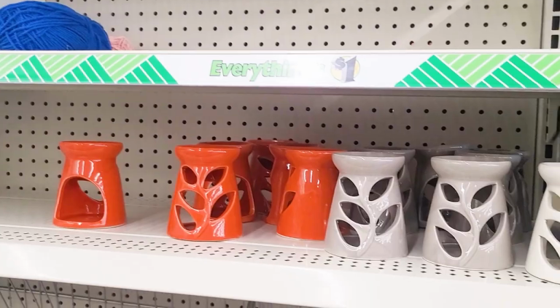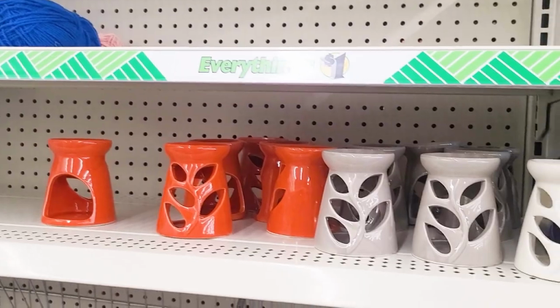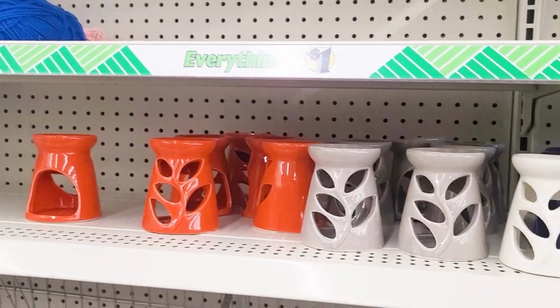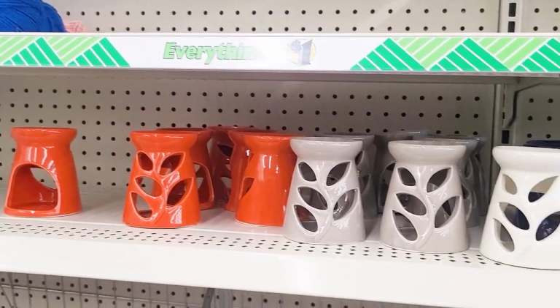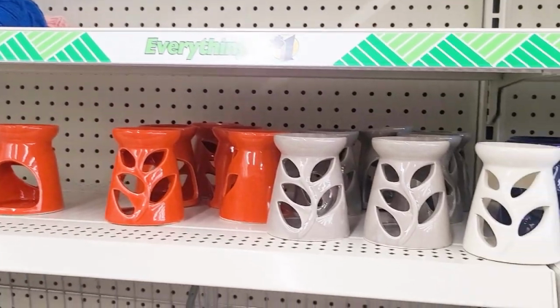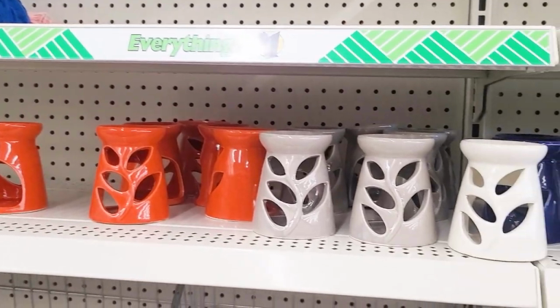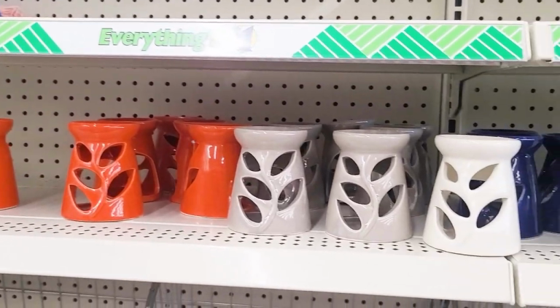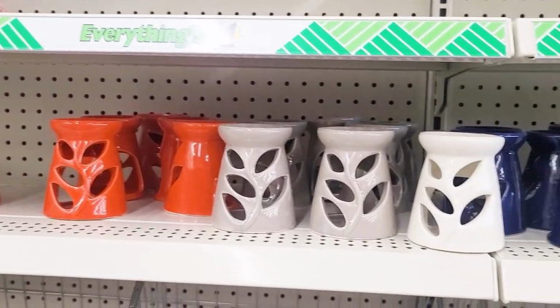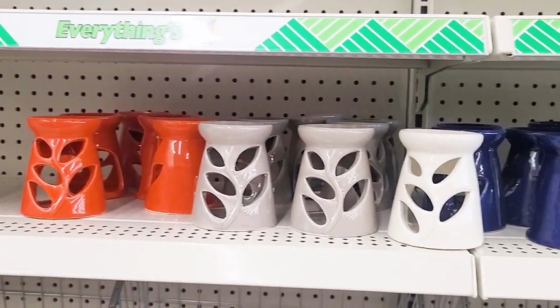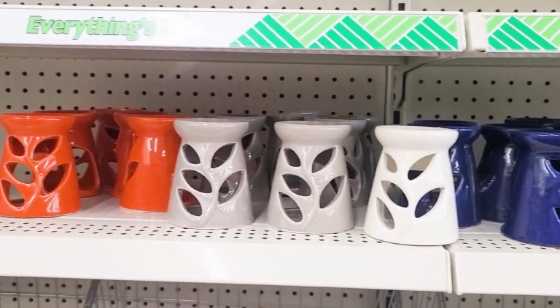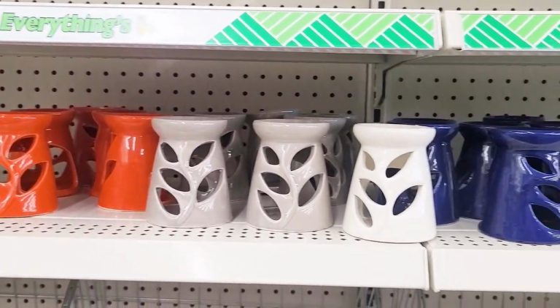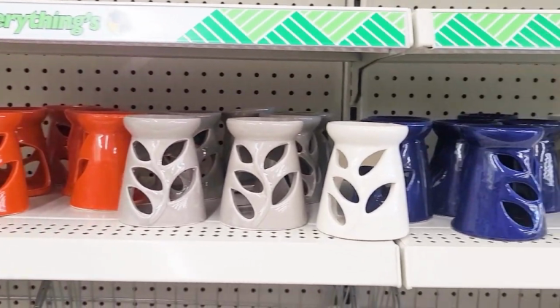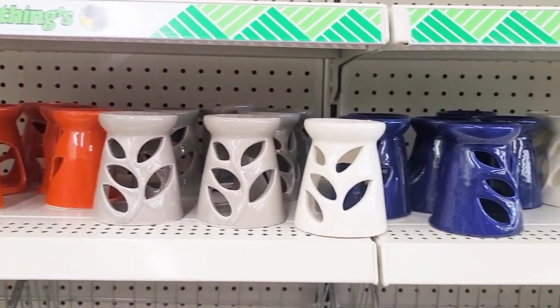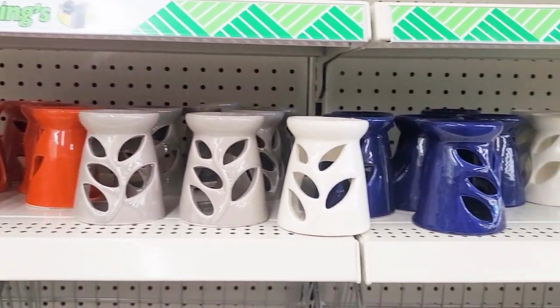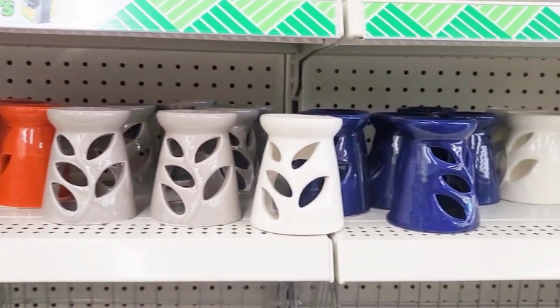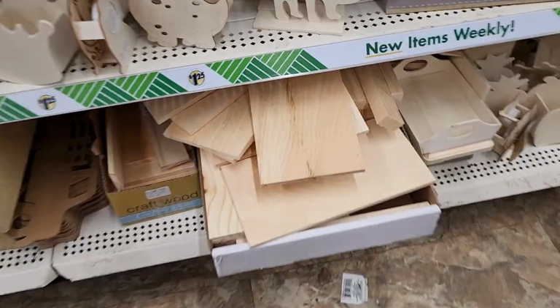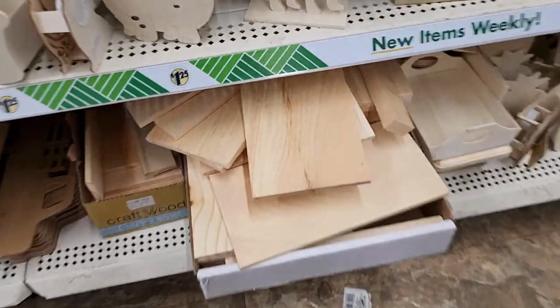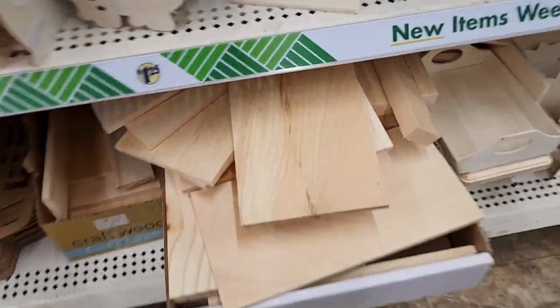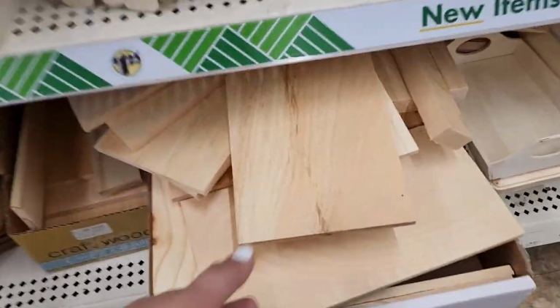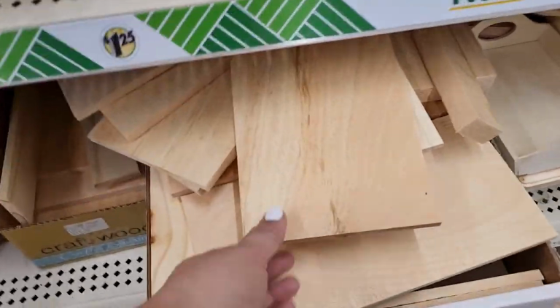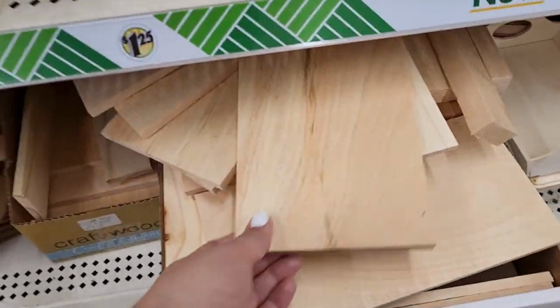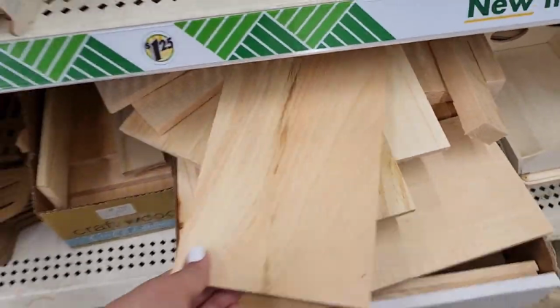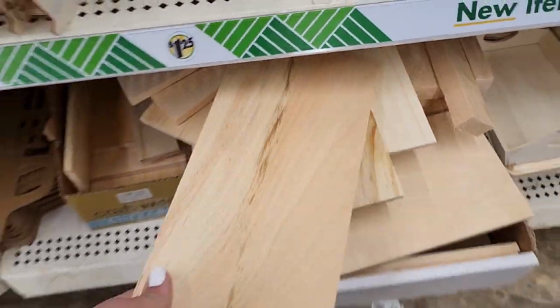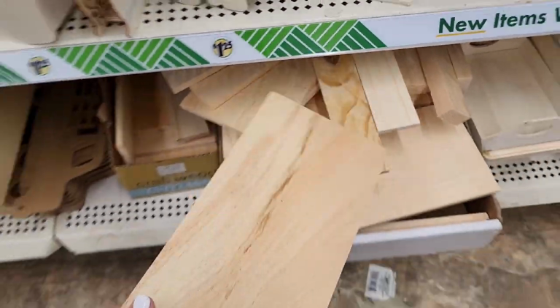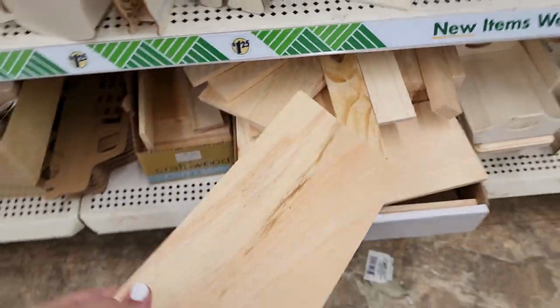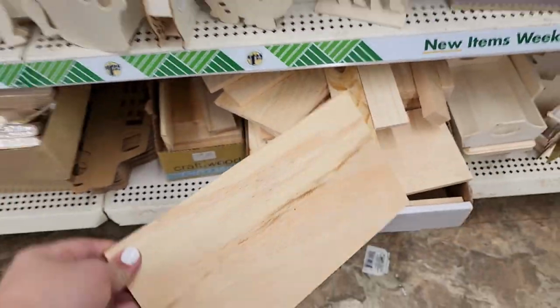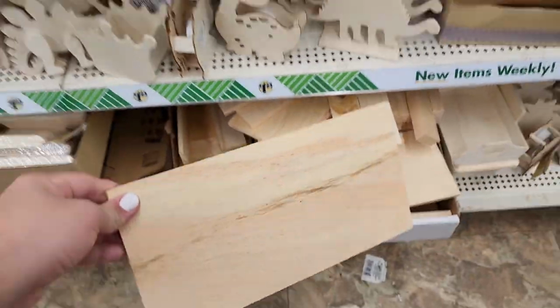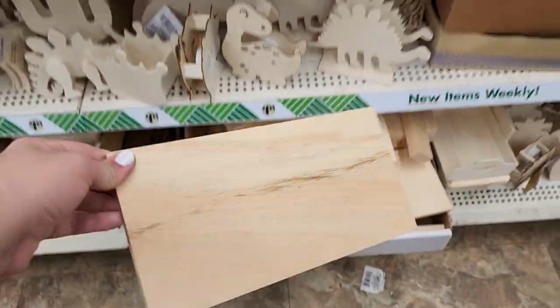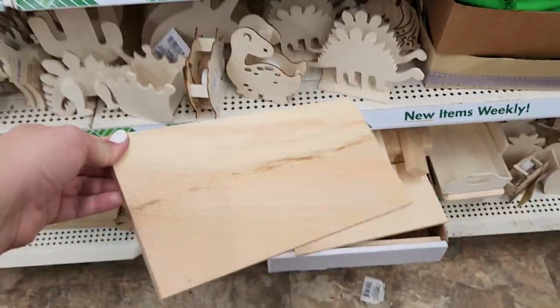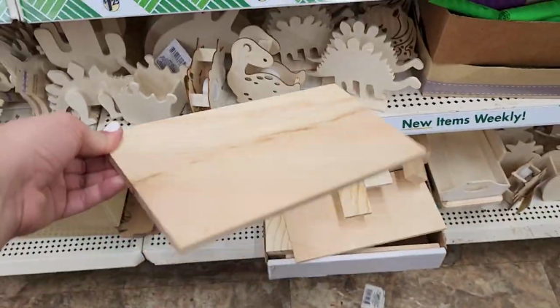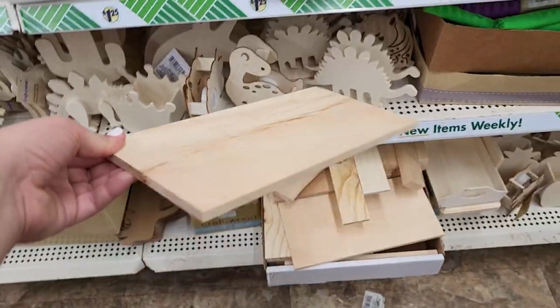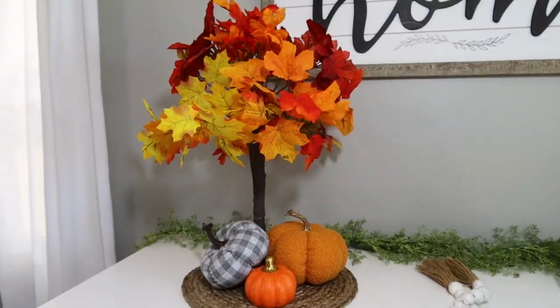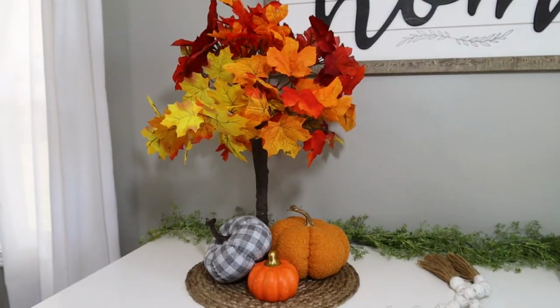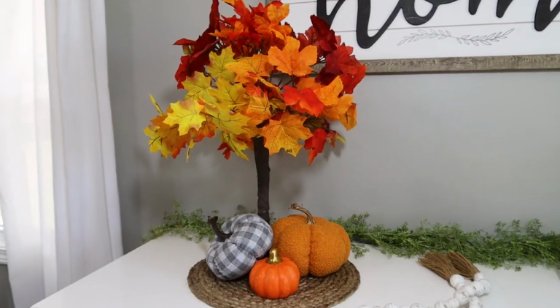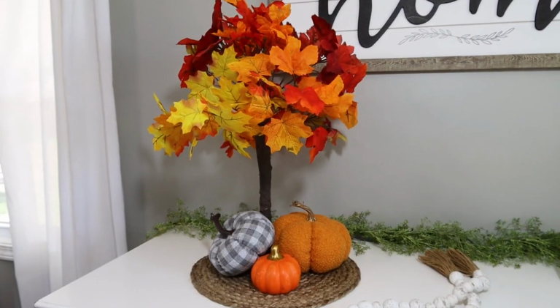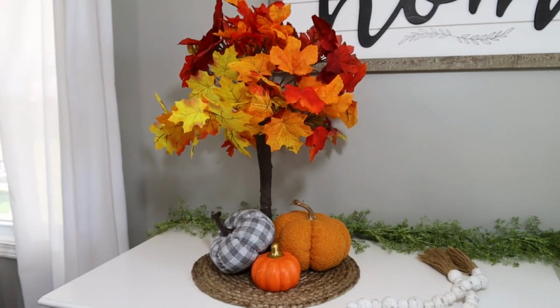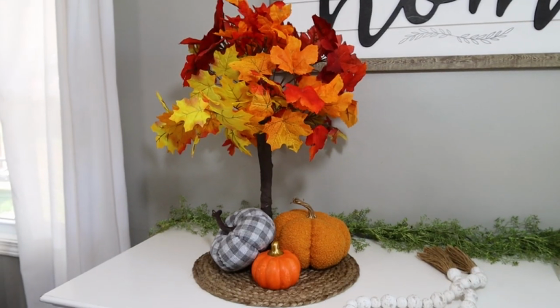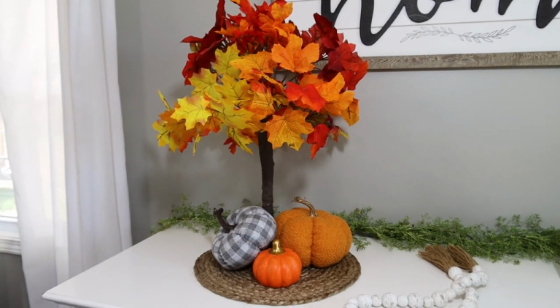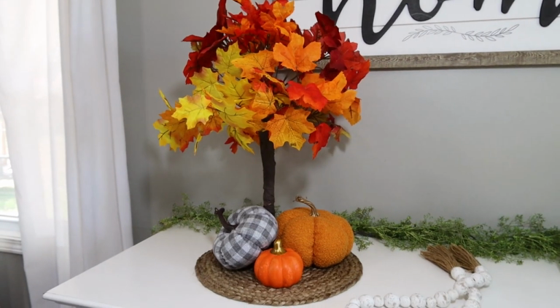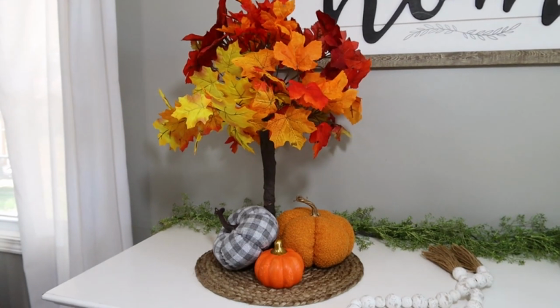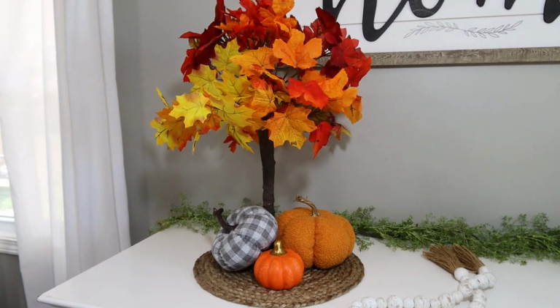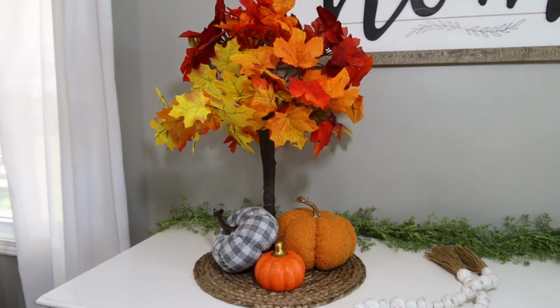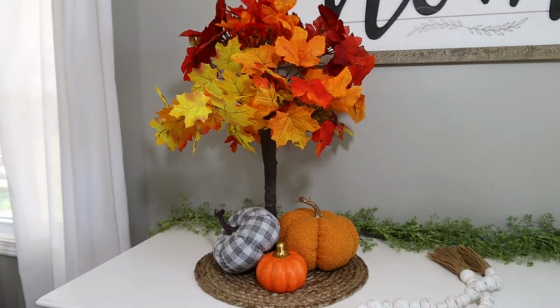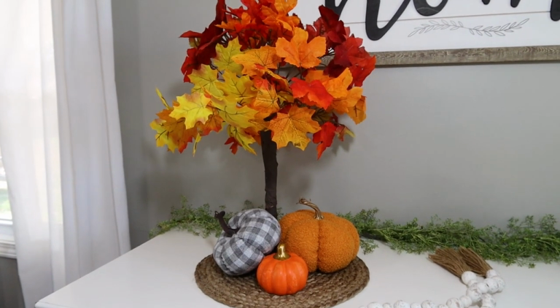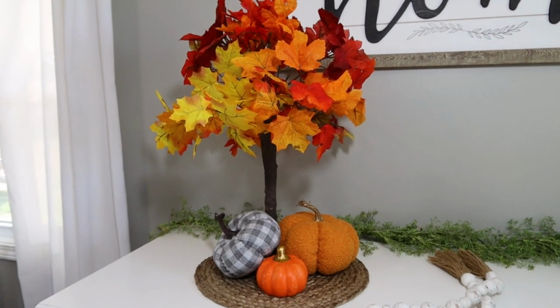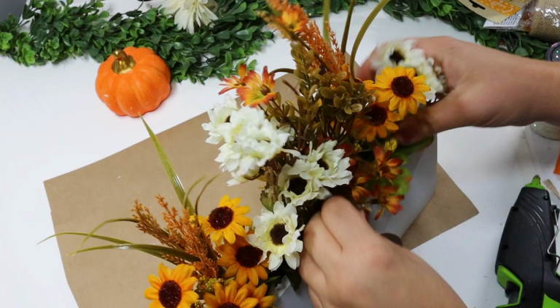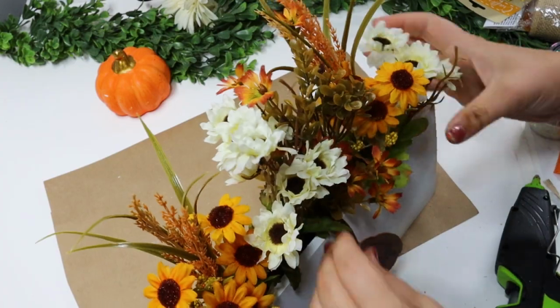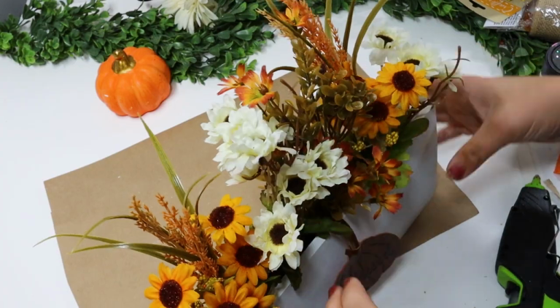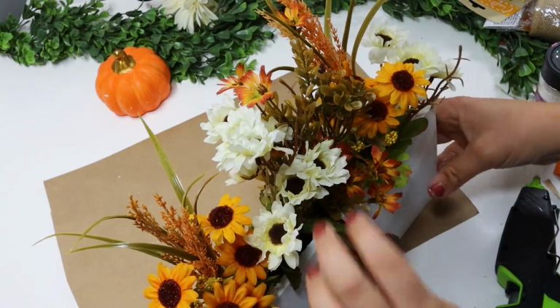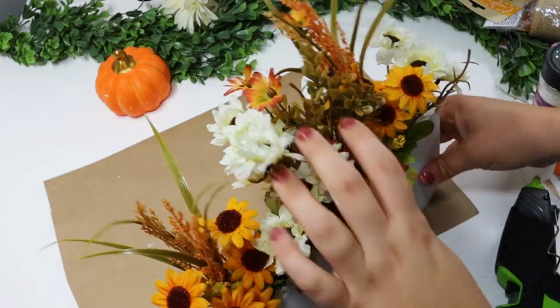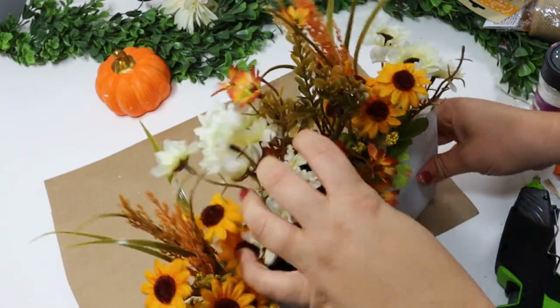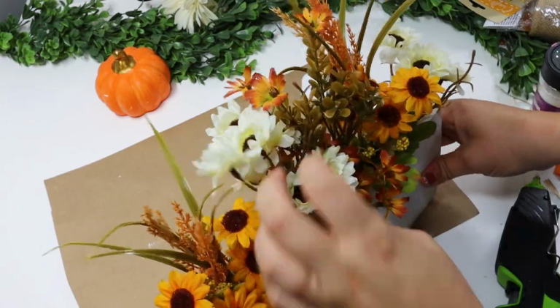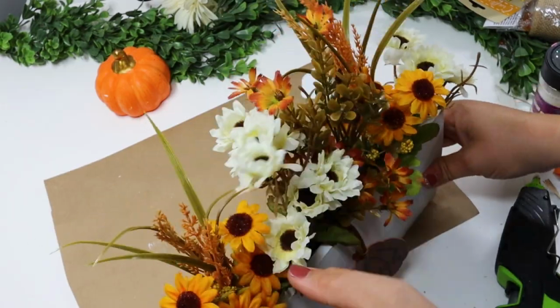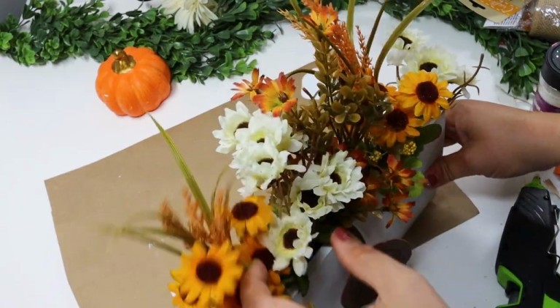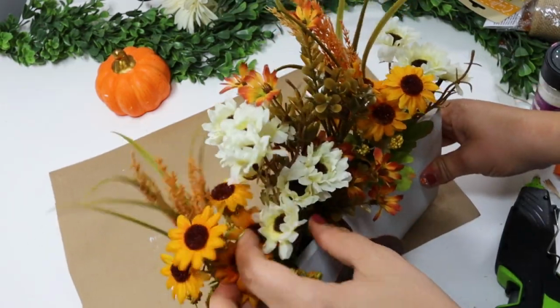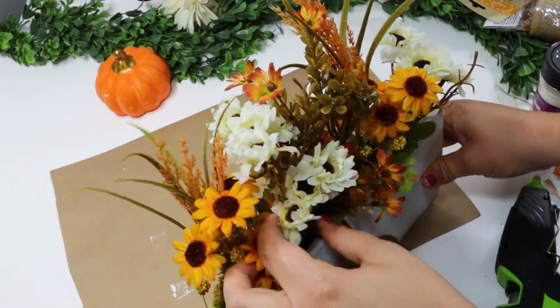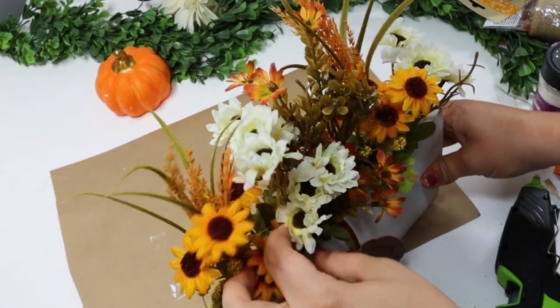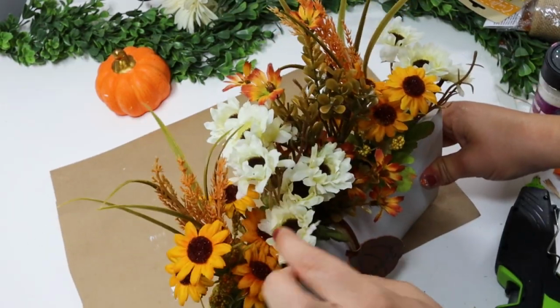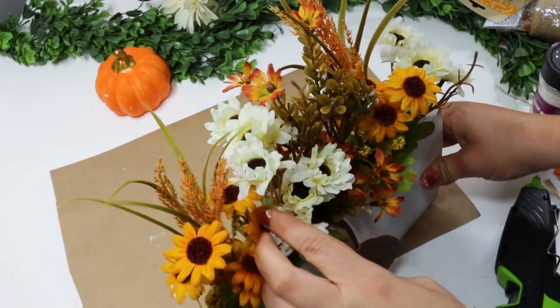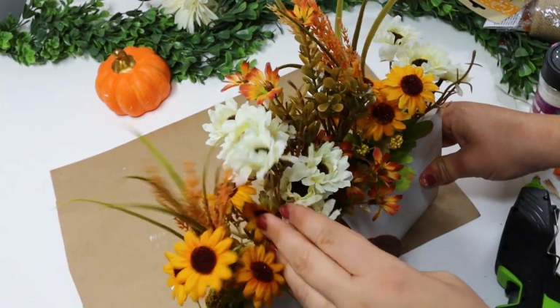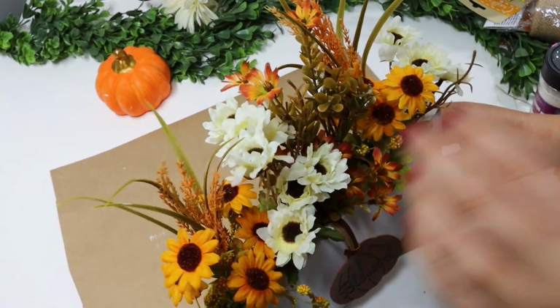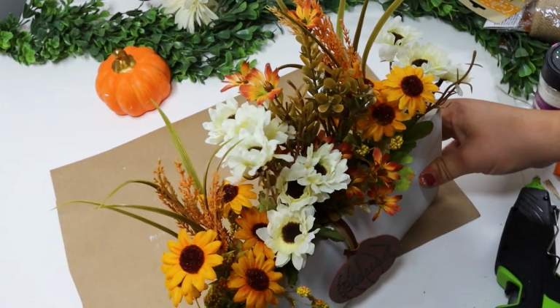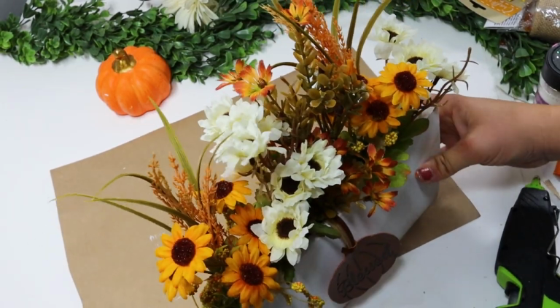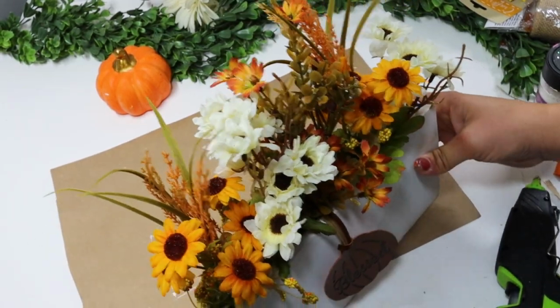Today I am back at it again with a ton of more DIYs you're going to love that can easily be put together for this fall season.